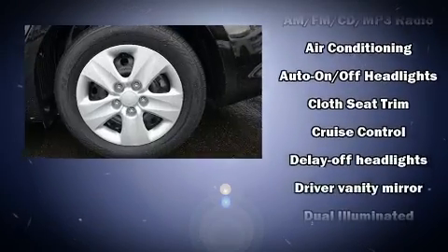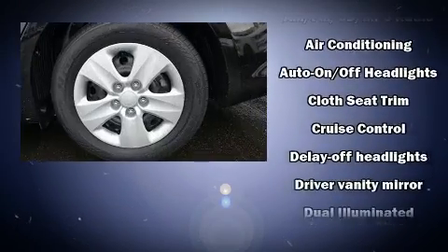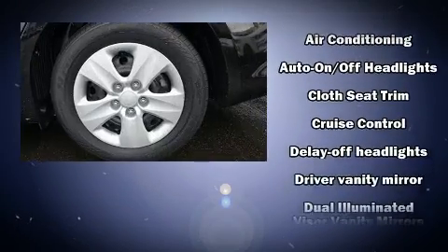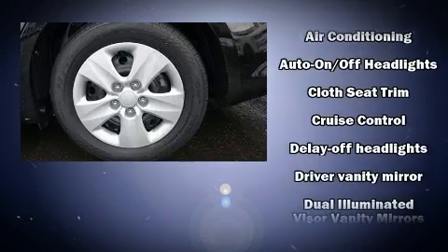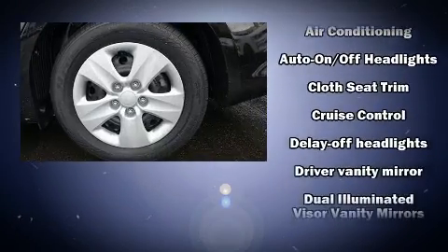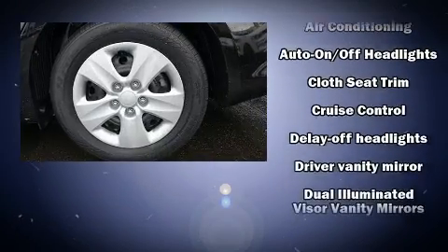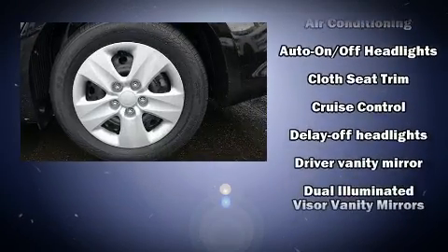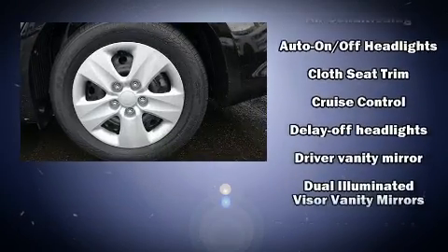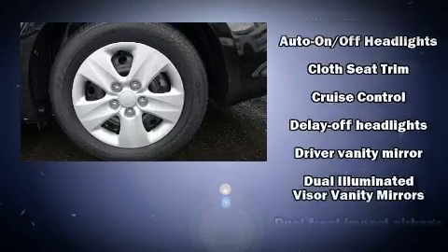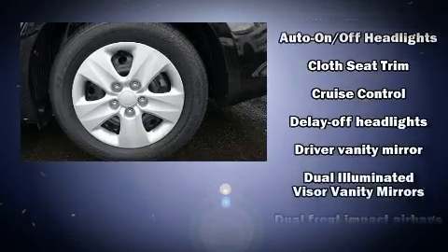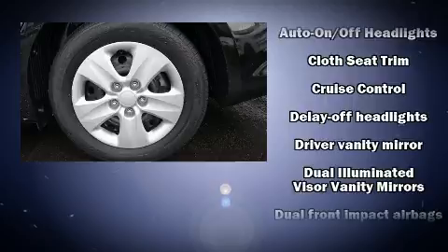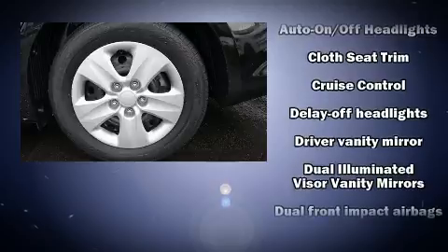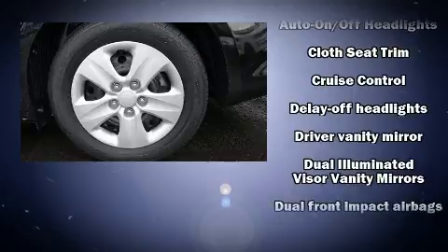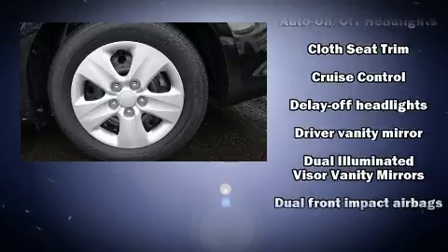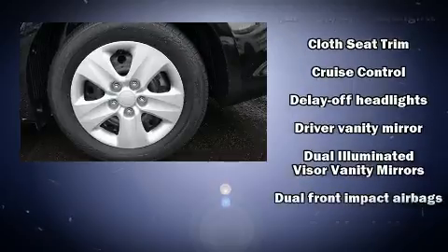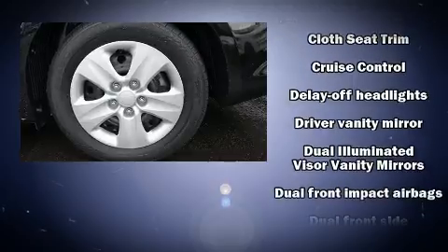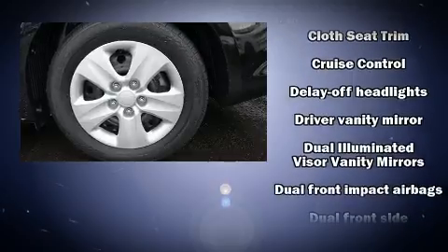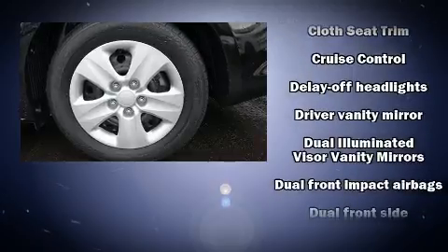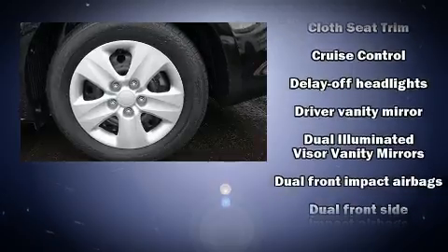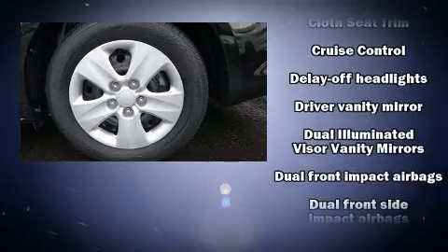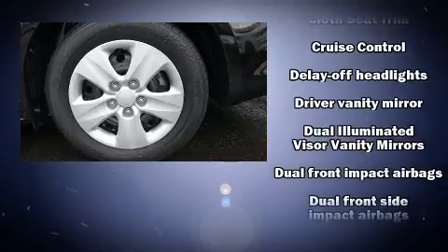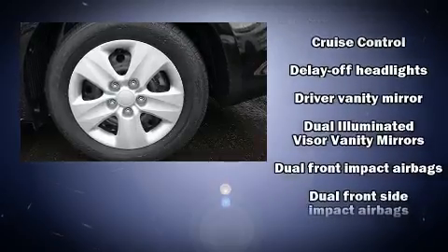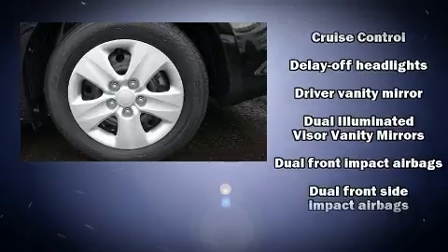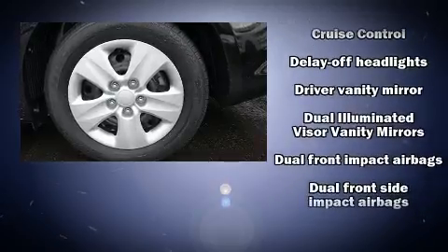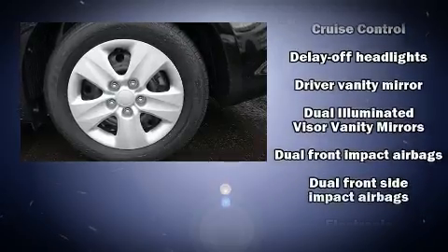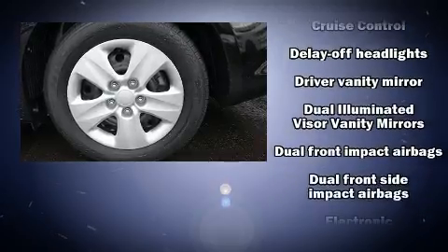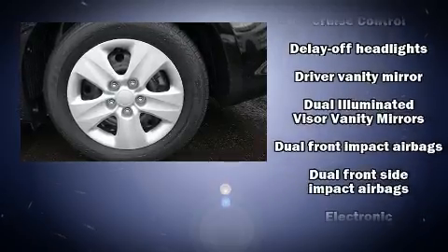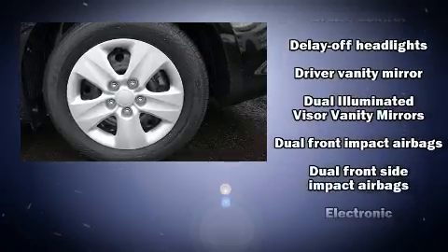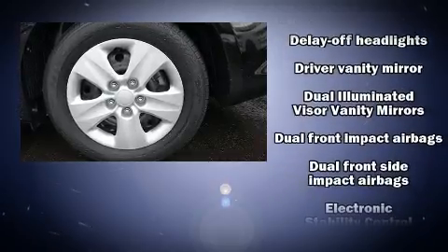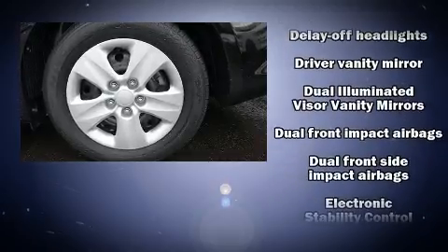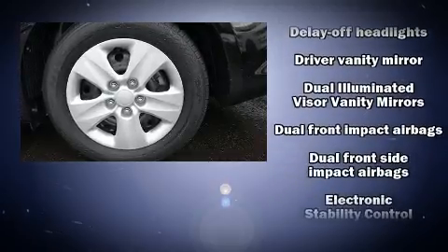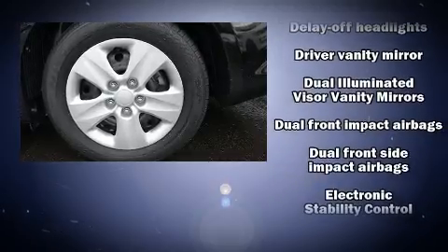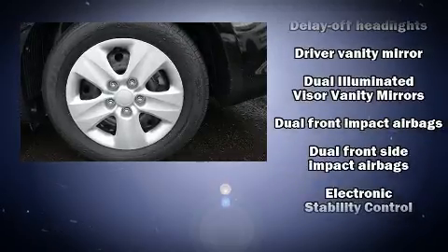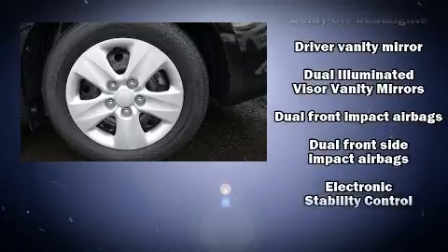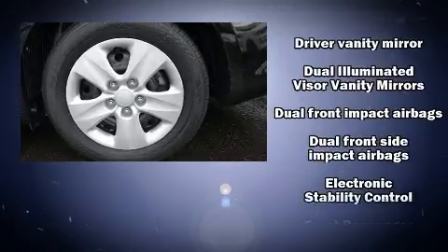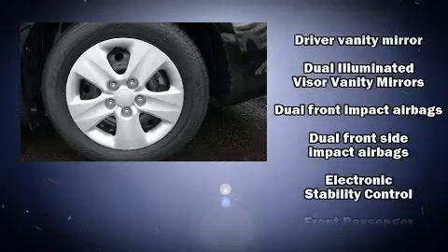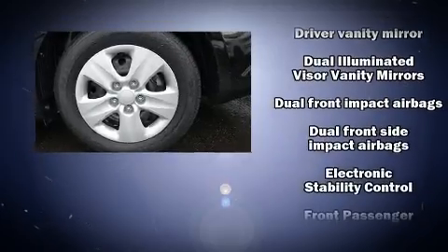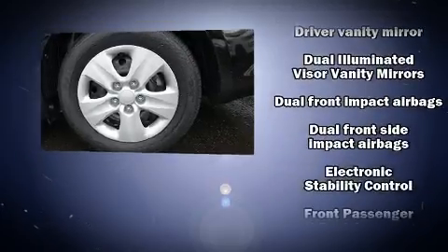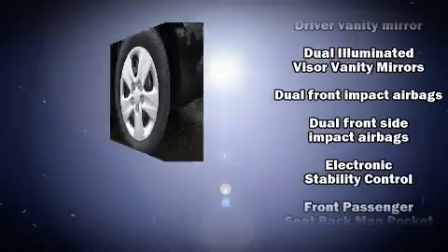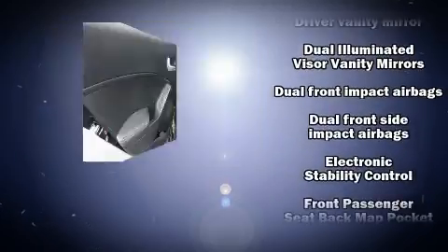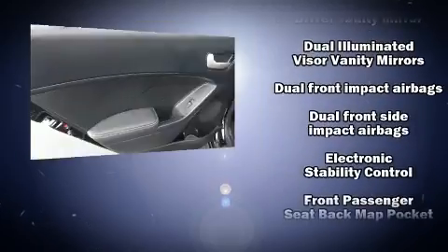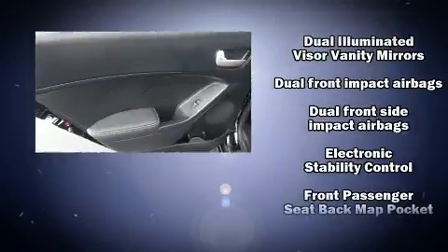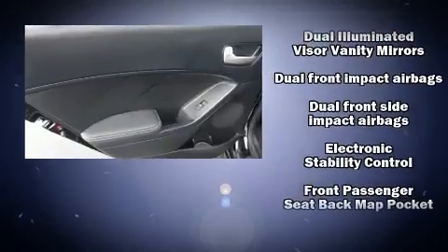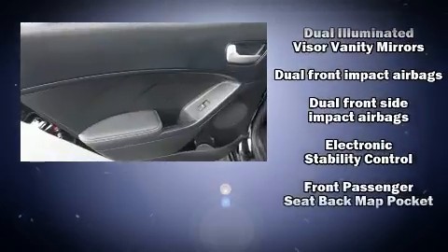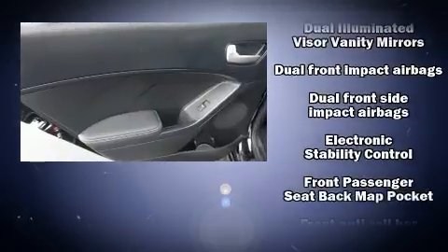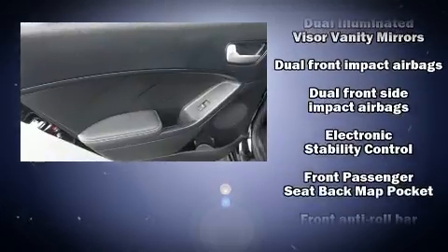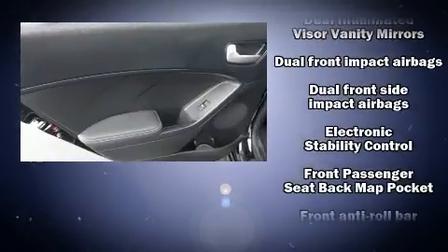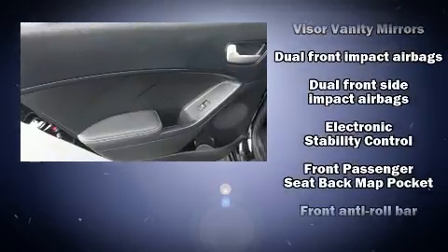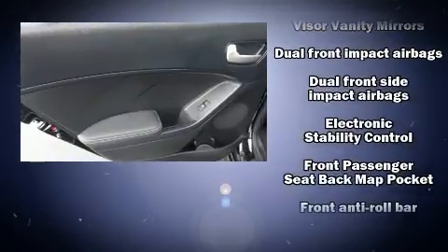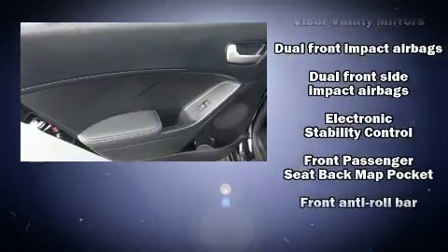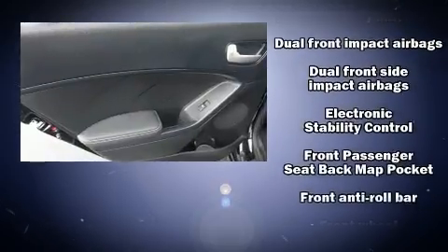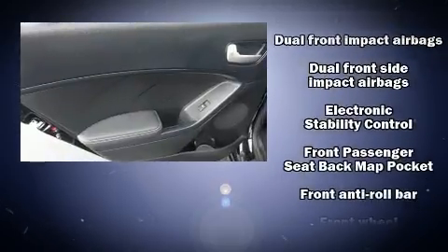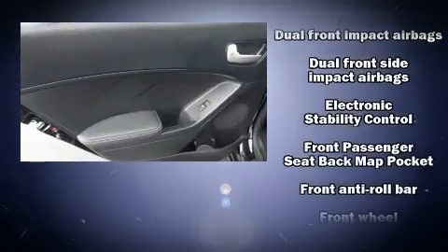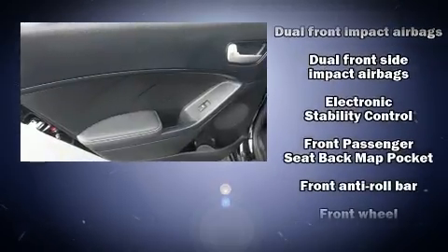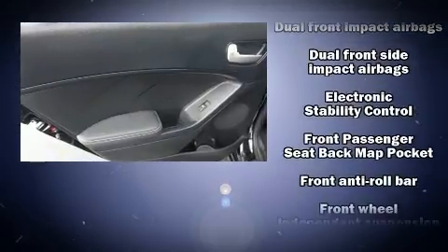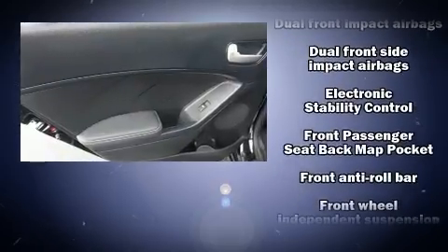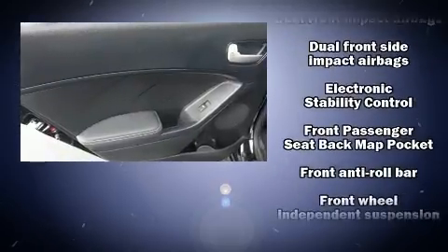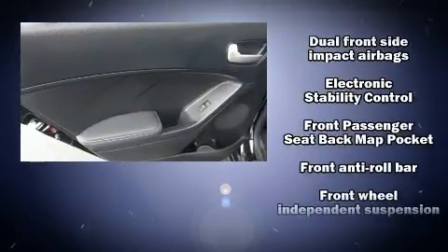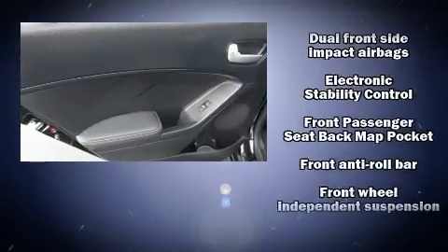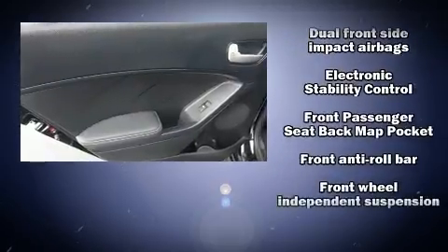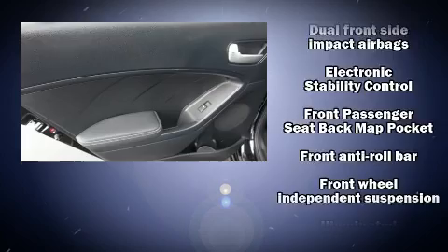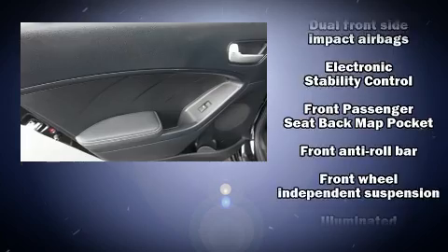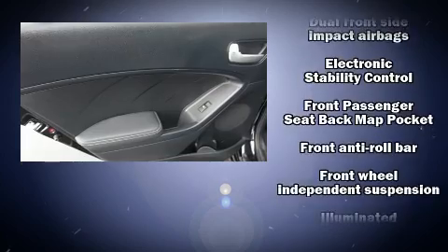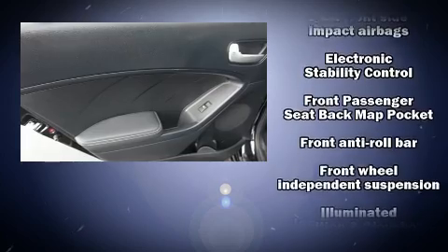Top features include air conditioning, delay off headlights, a tachometer, and one-touch window functionality.